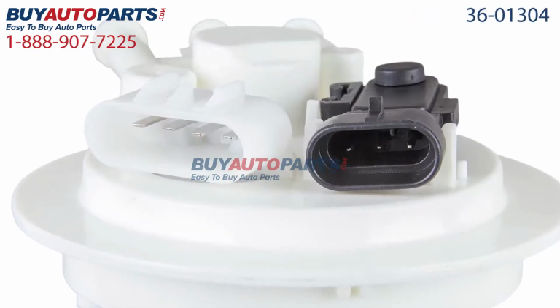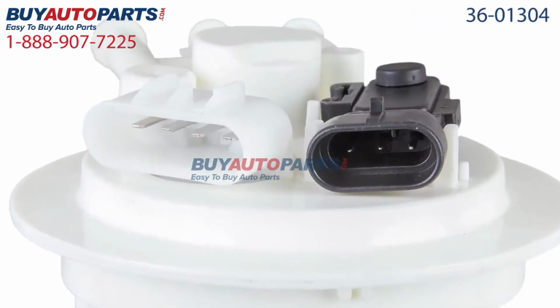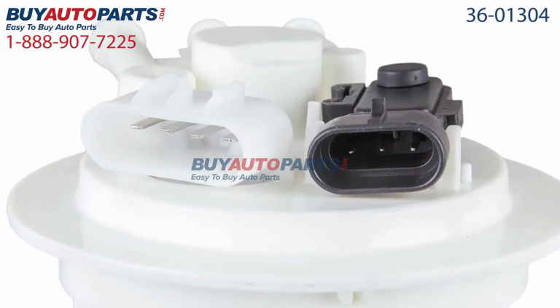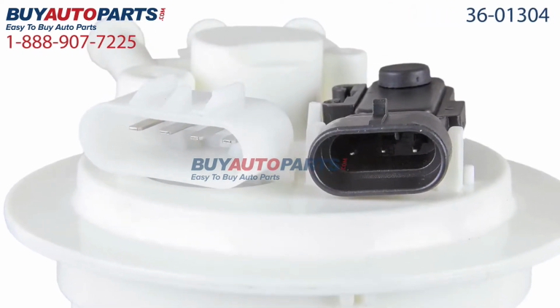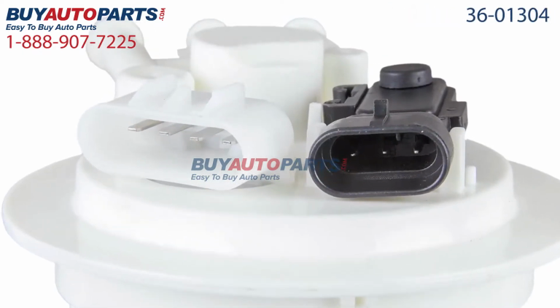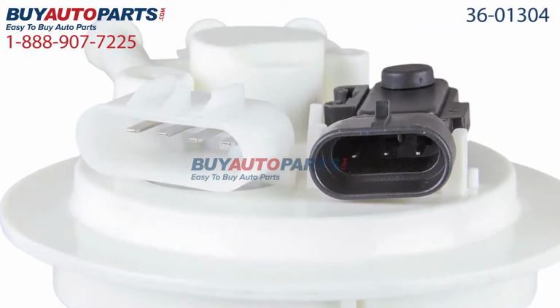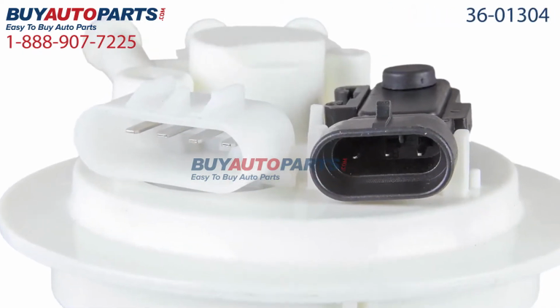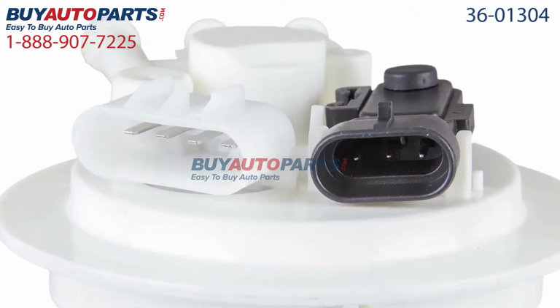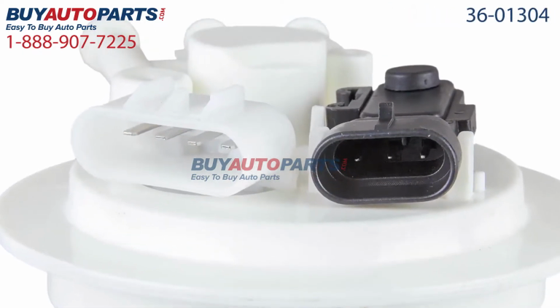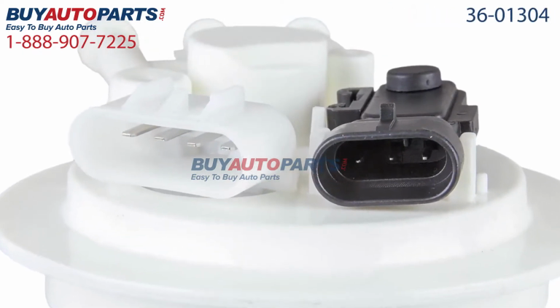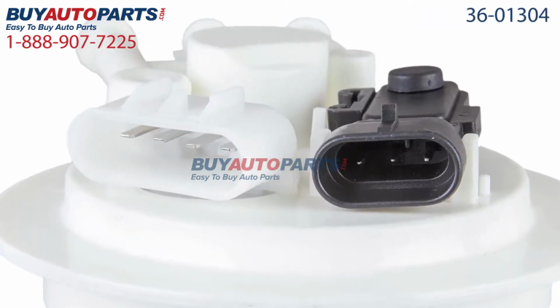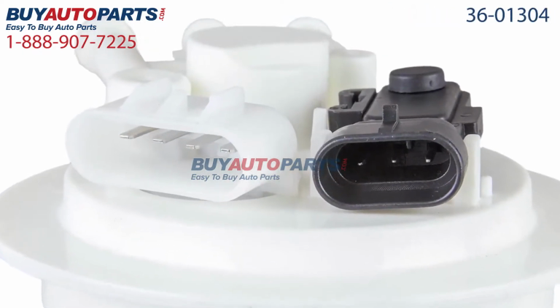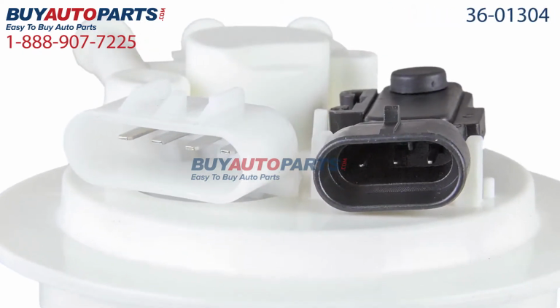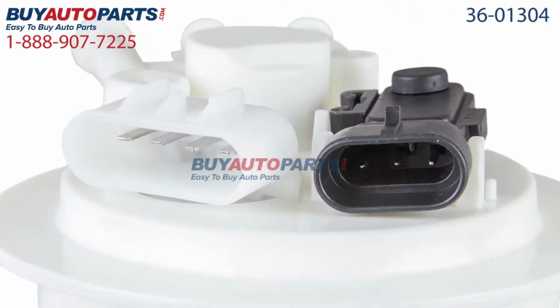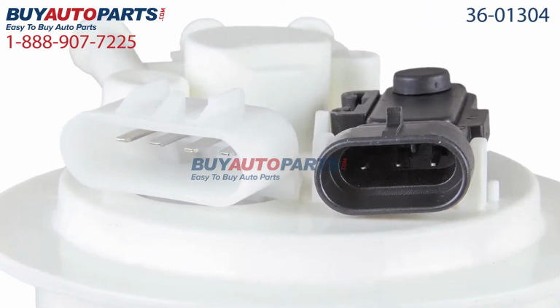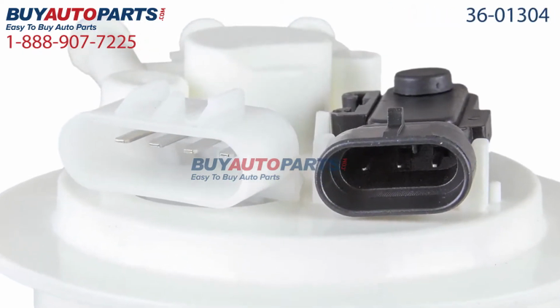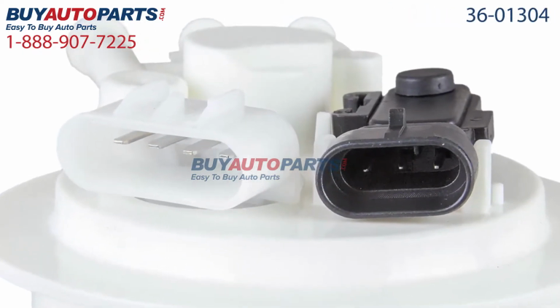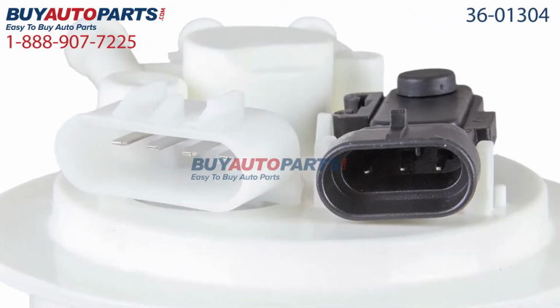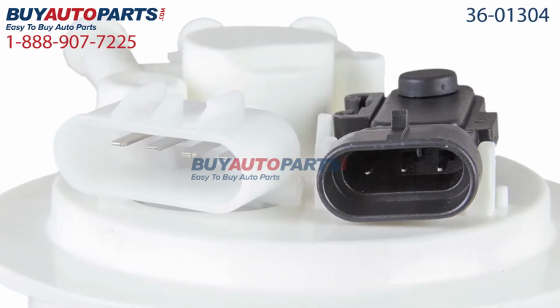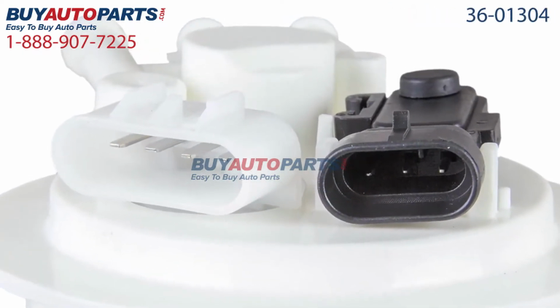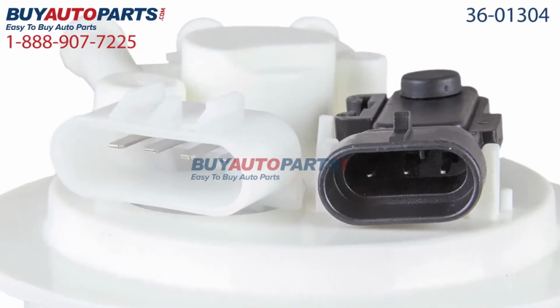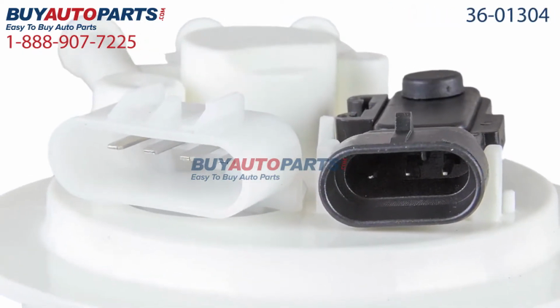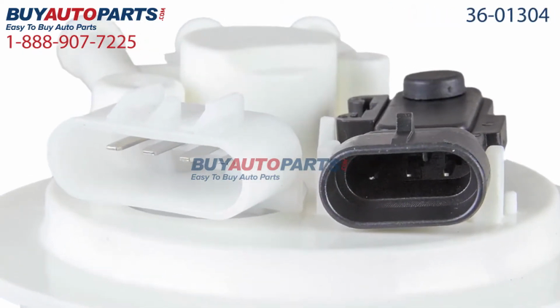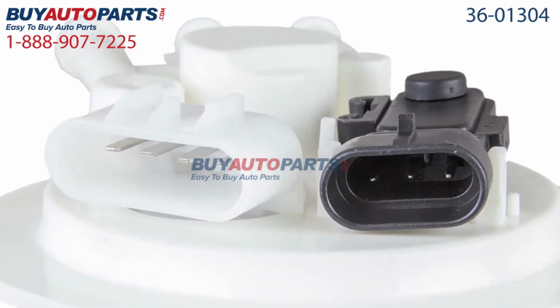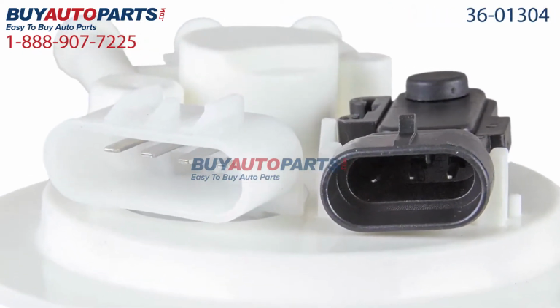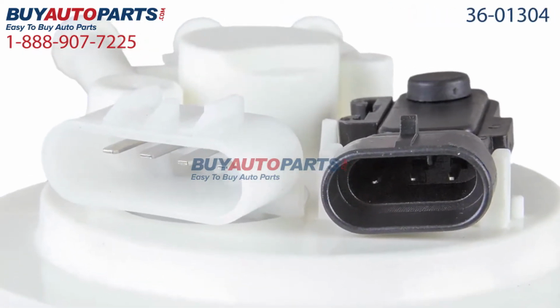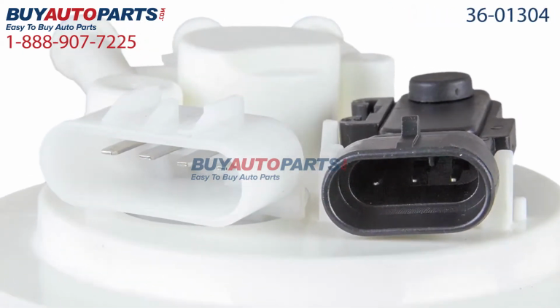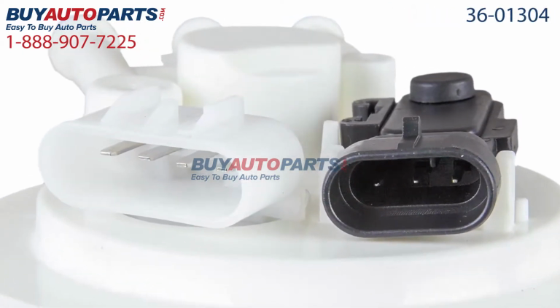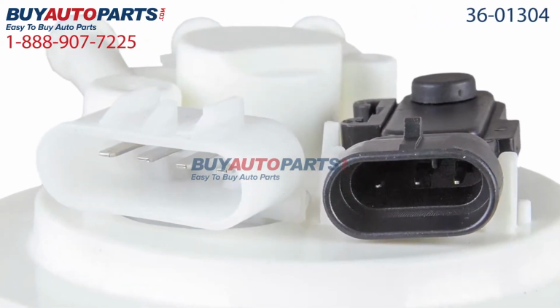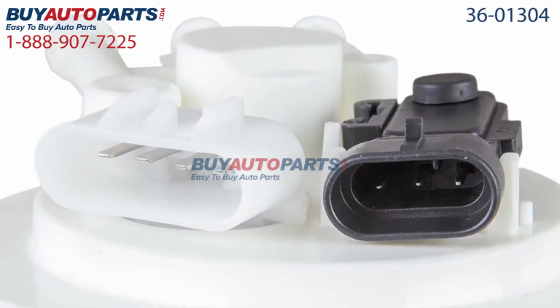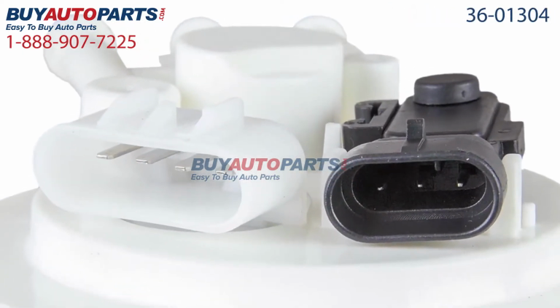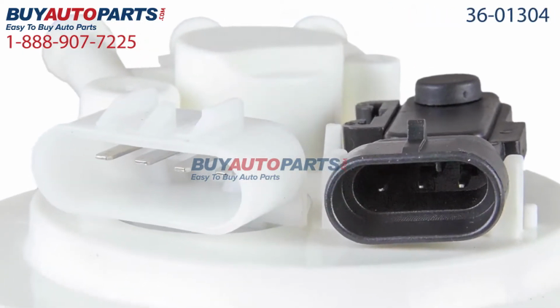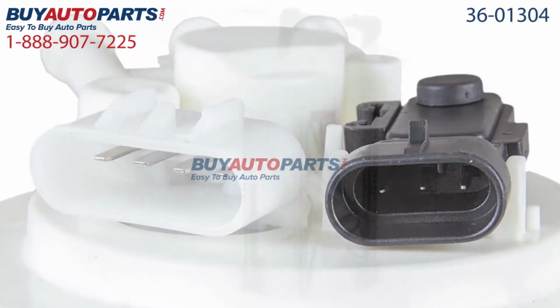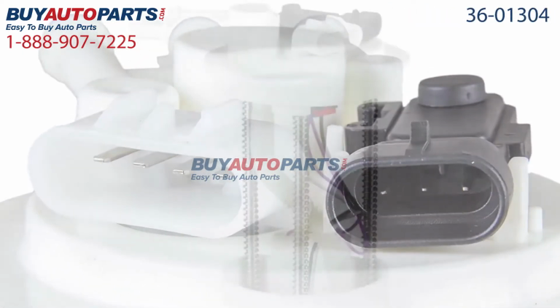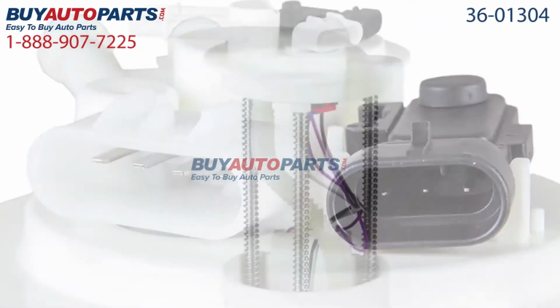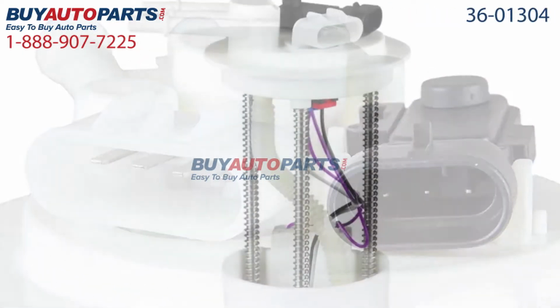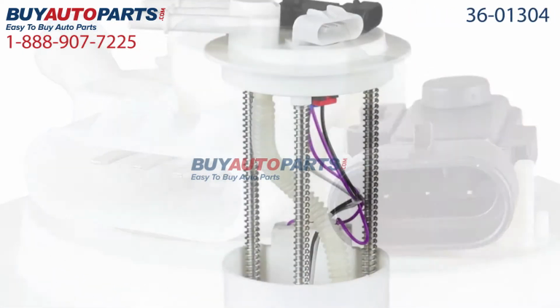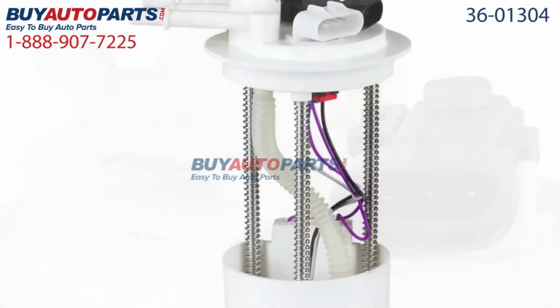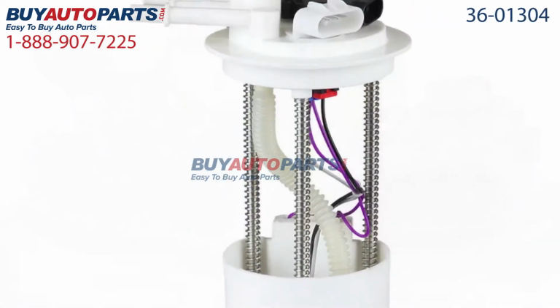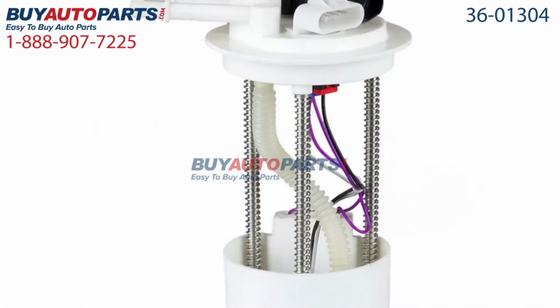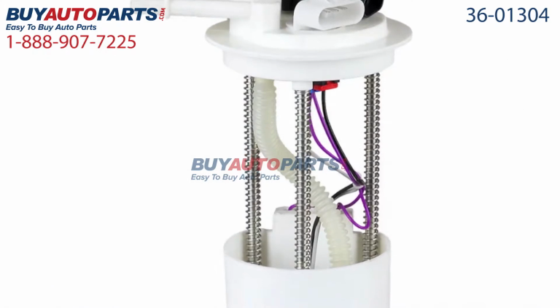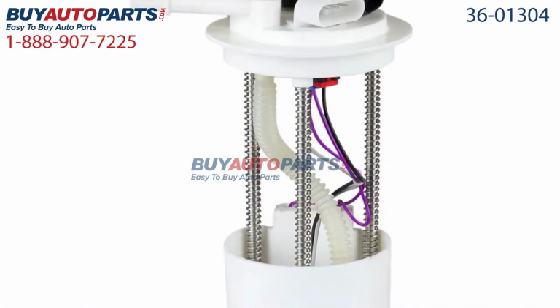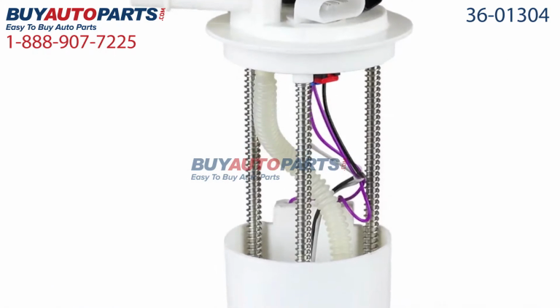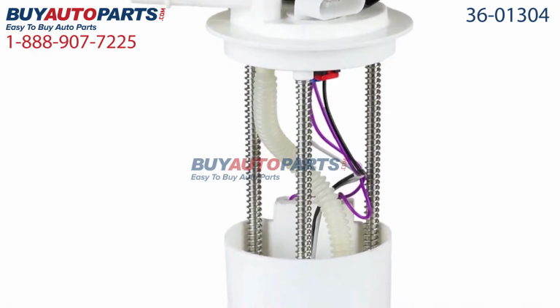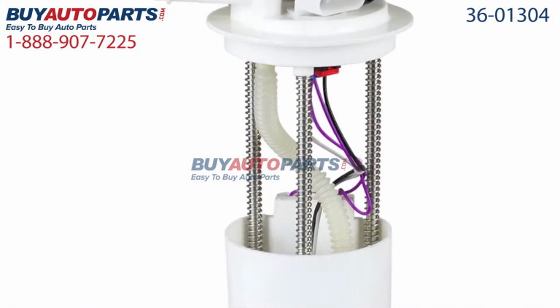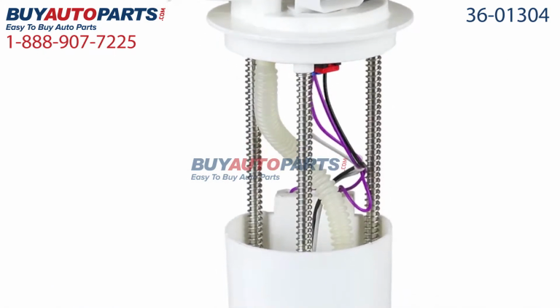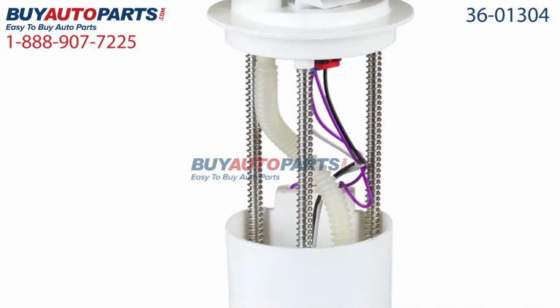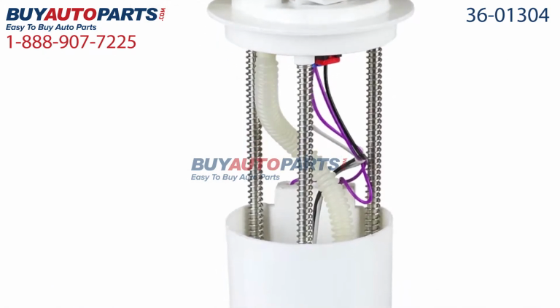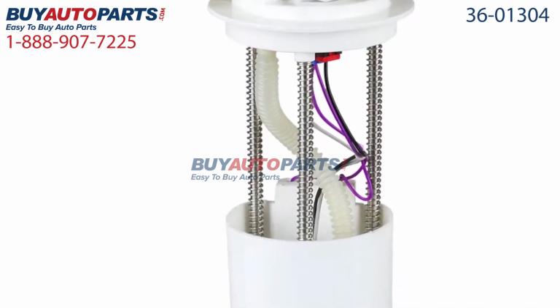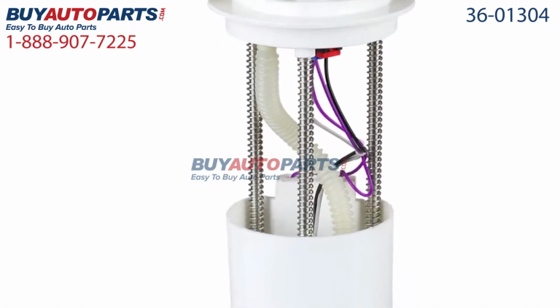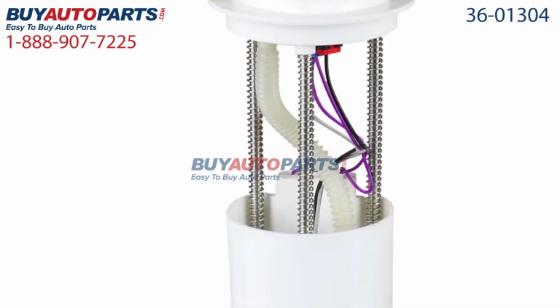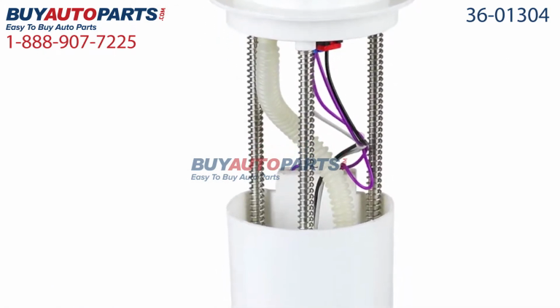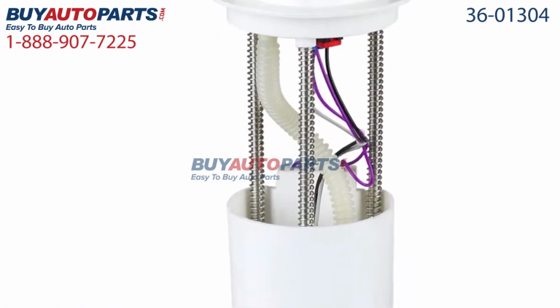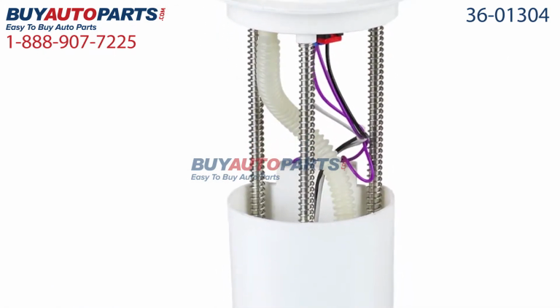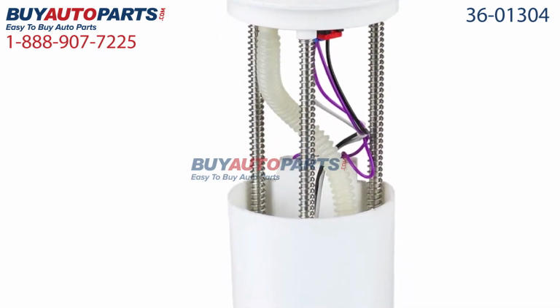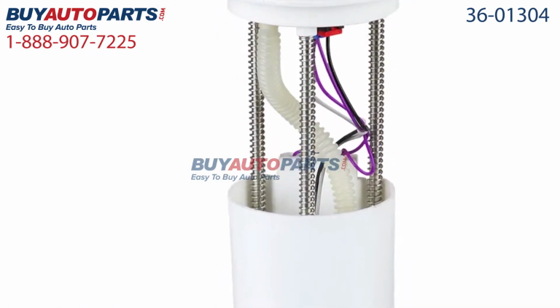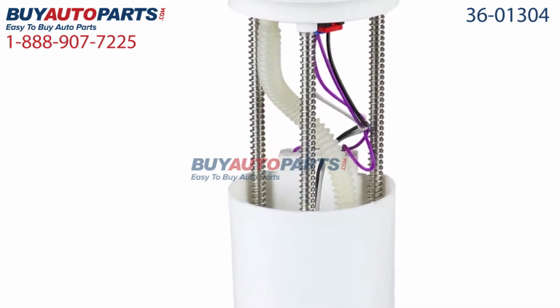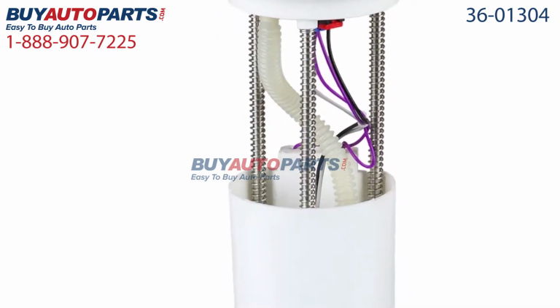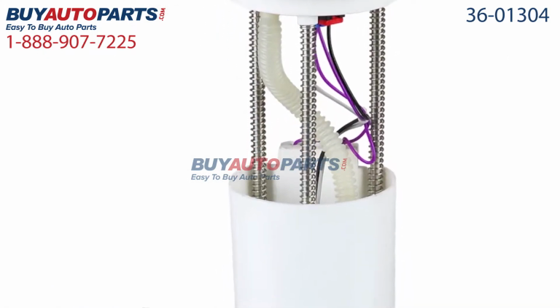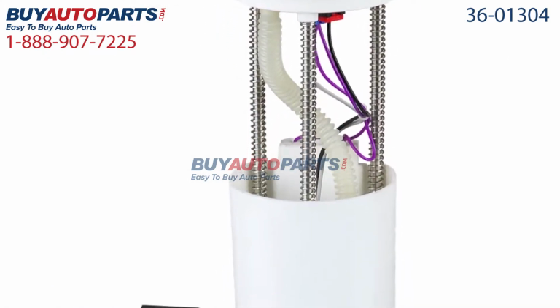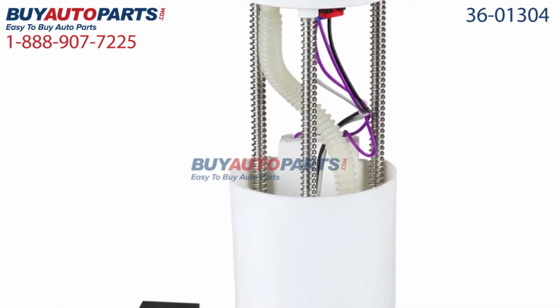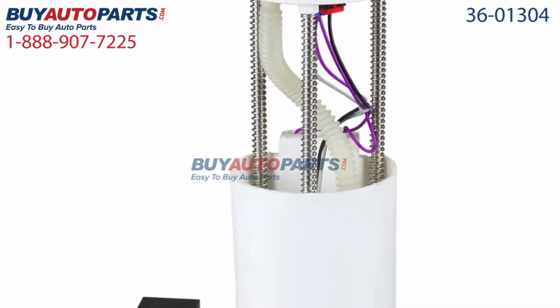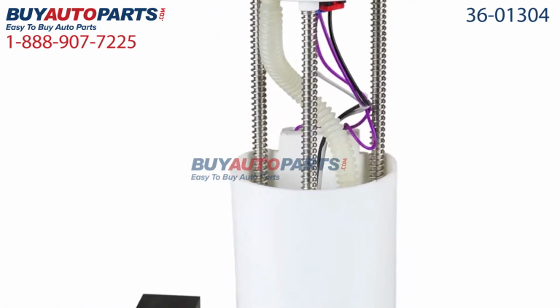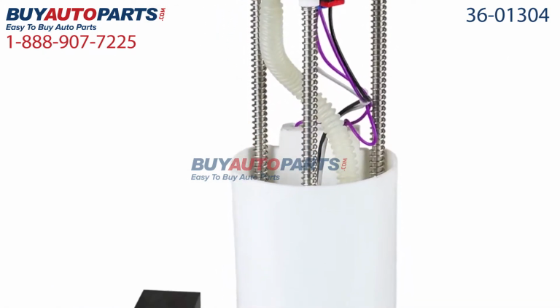Now here's a closer look at this part, which comes with the best-in-industry one-year, unlimited mileage warranty, only from Buy Auto Parts.